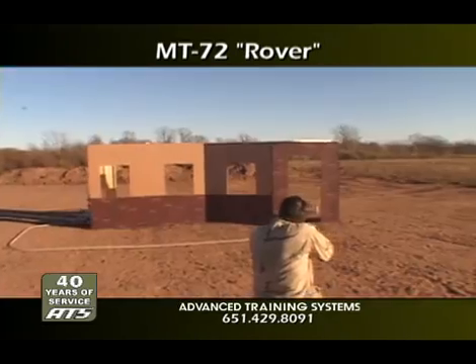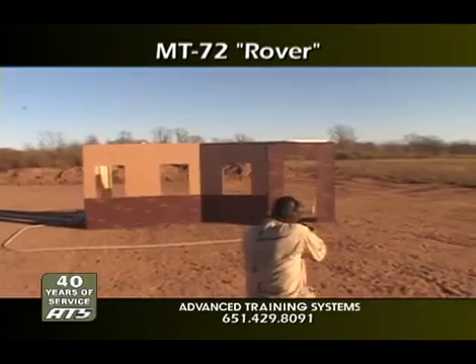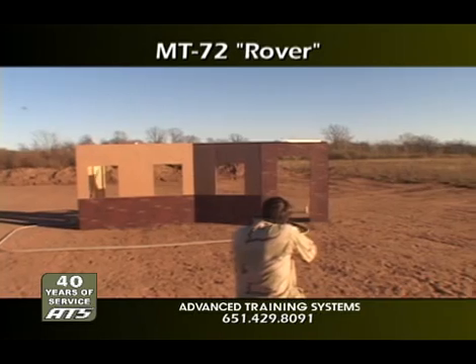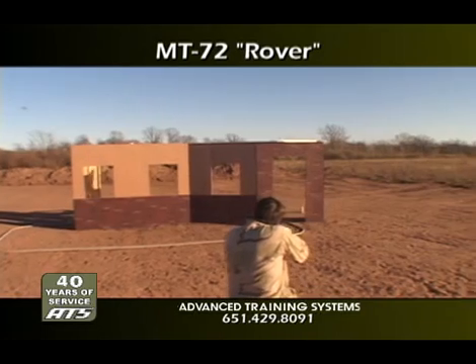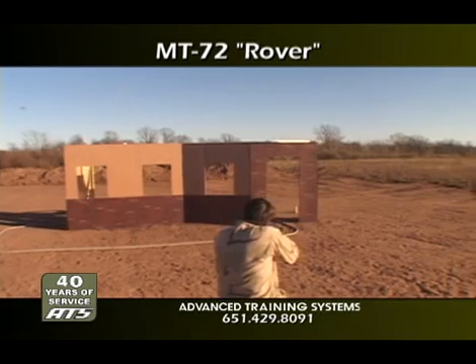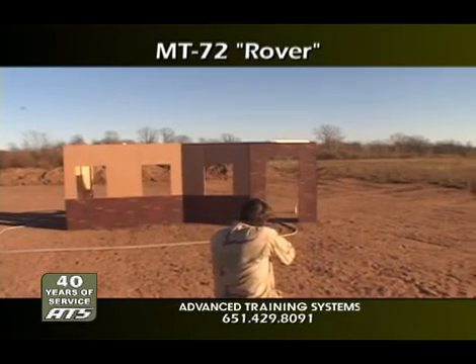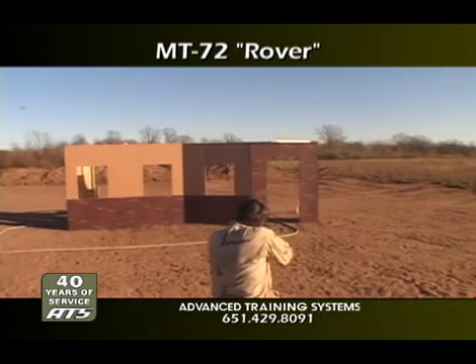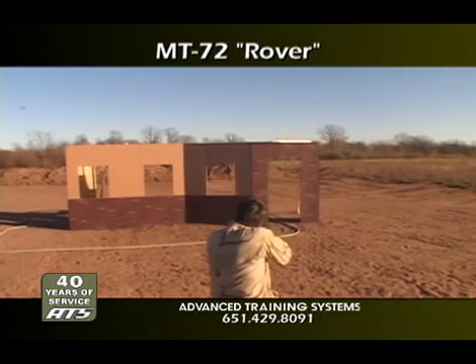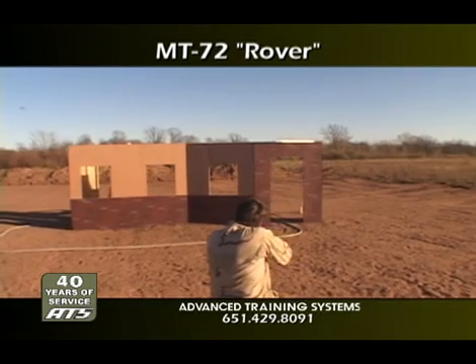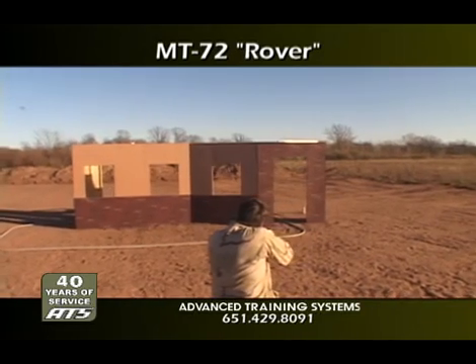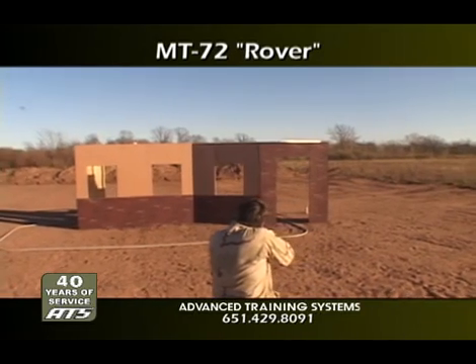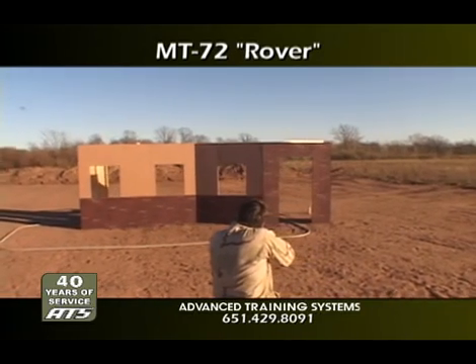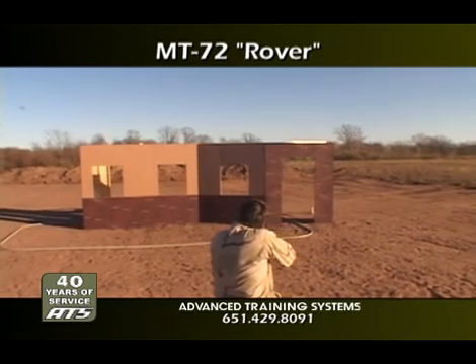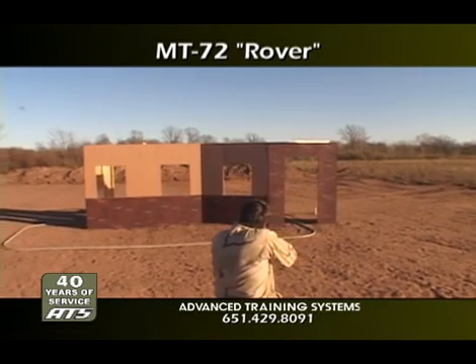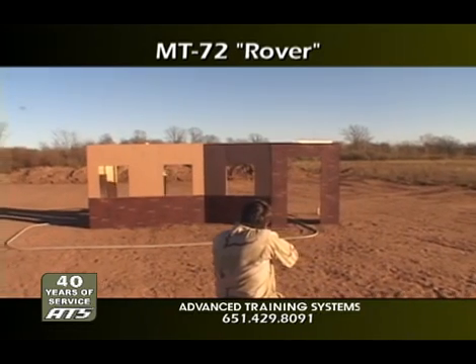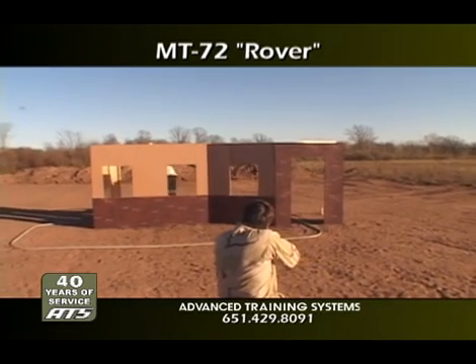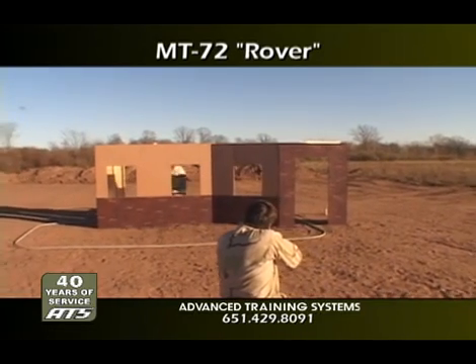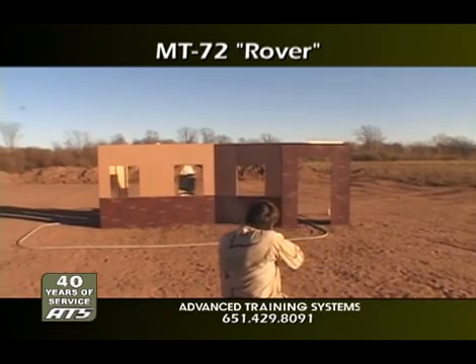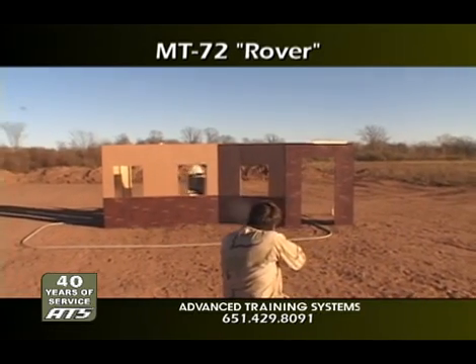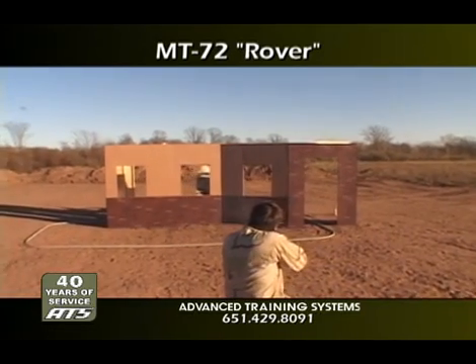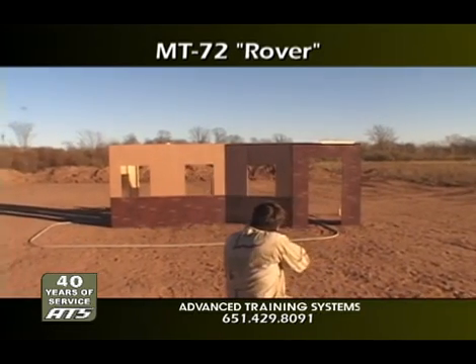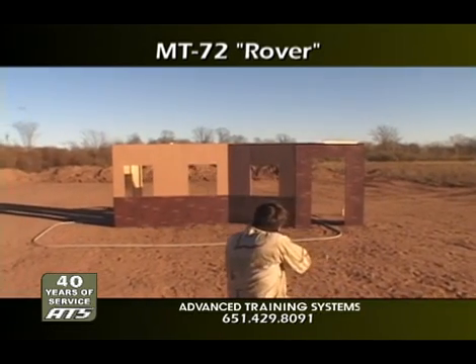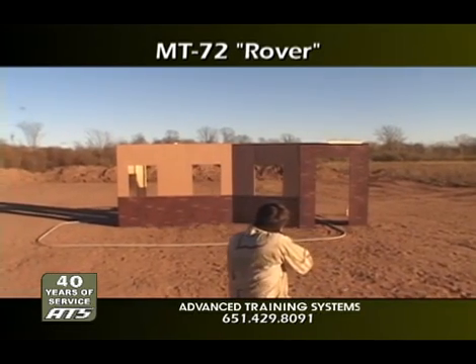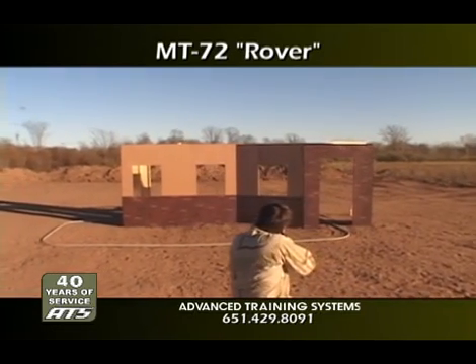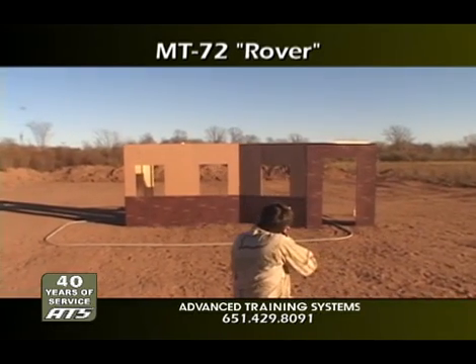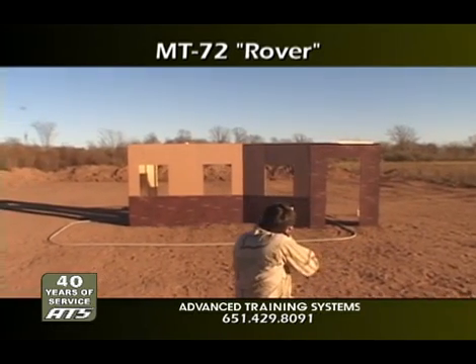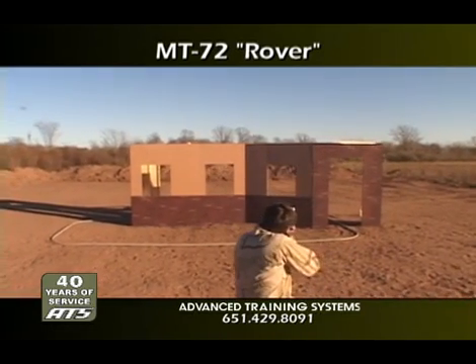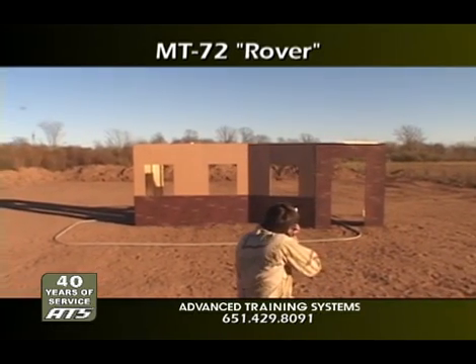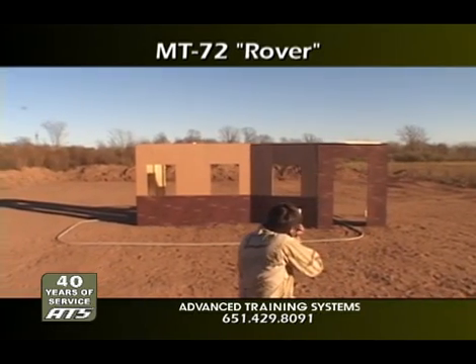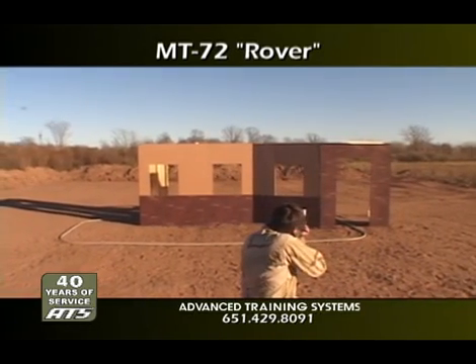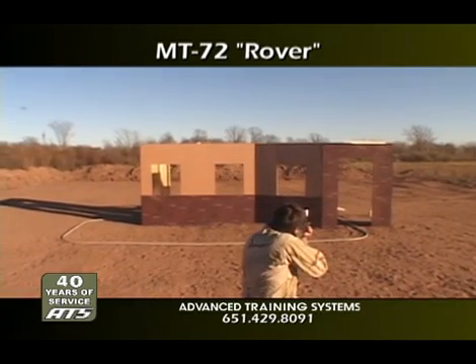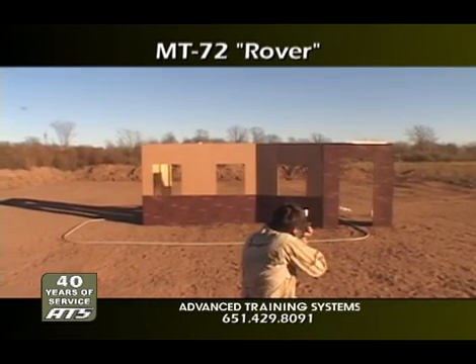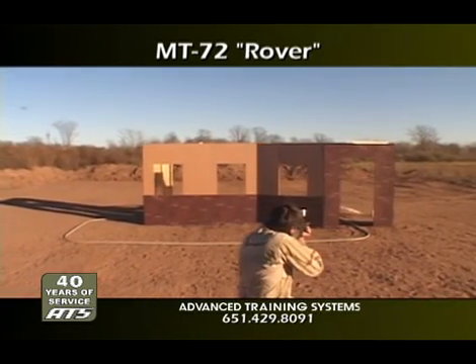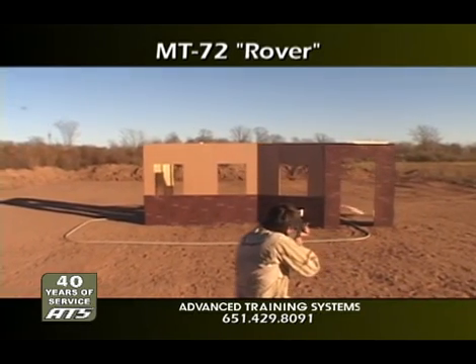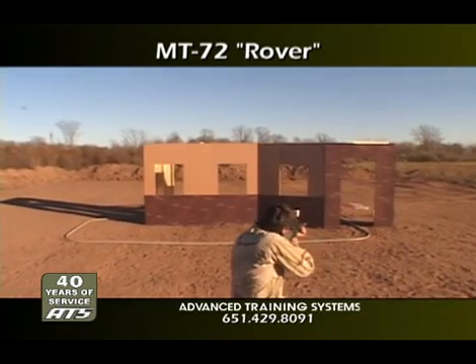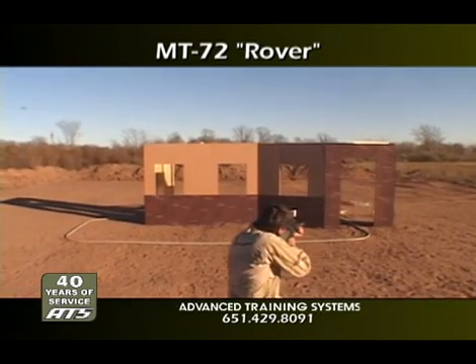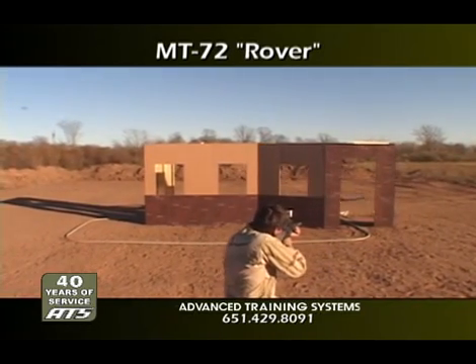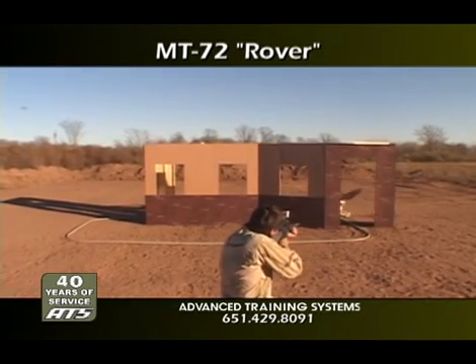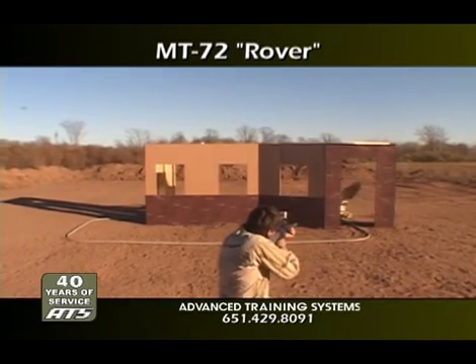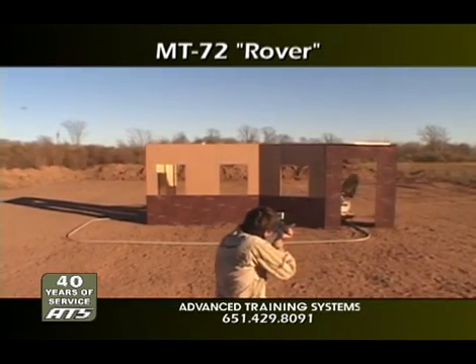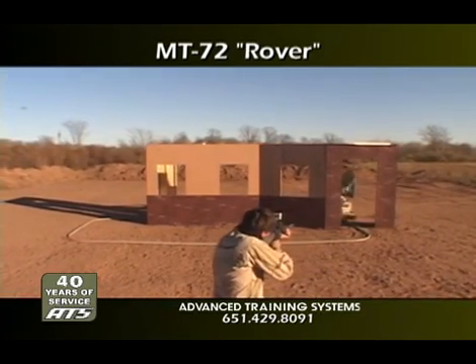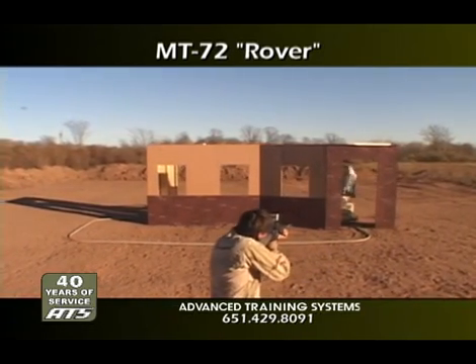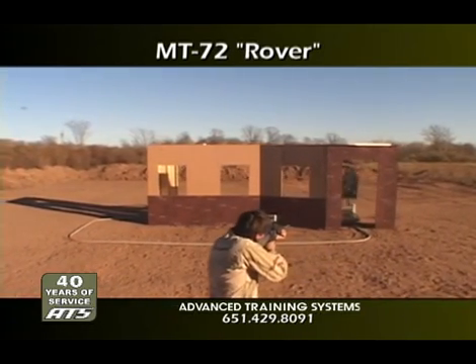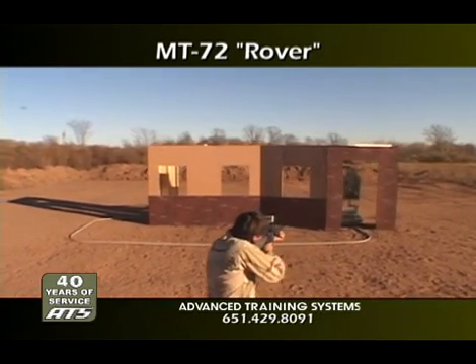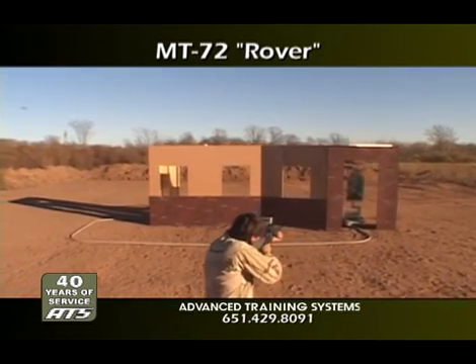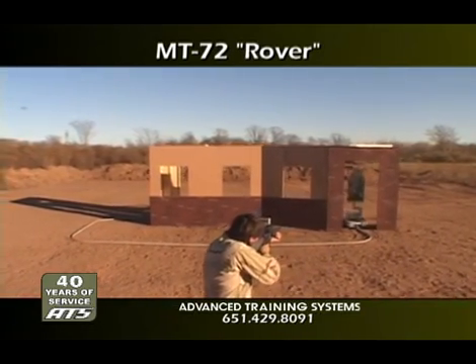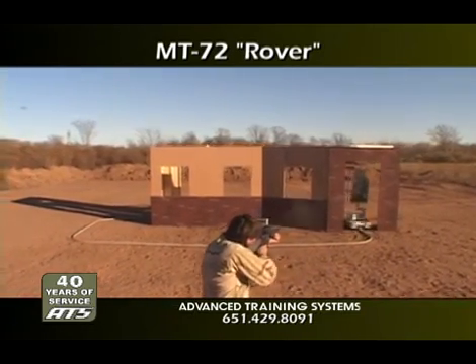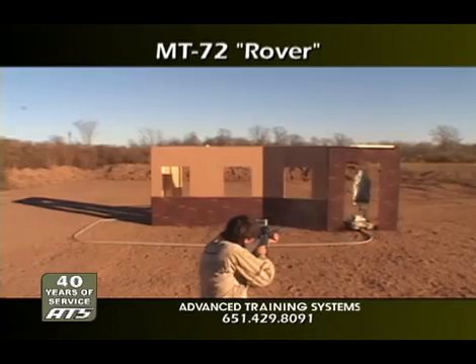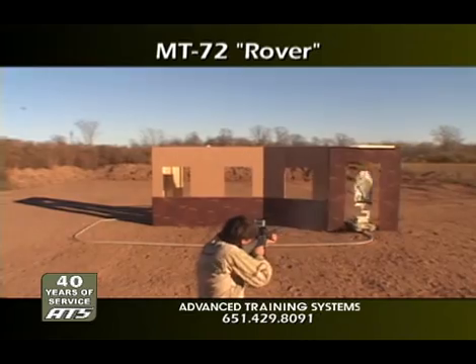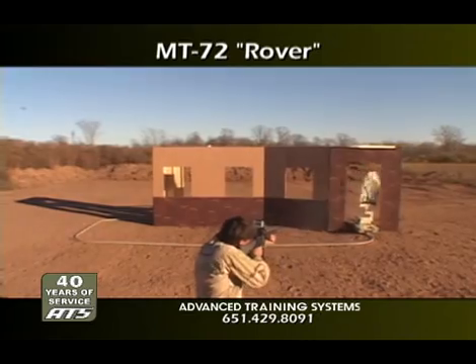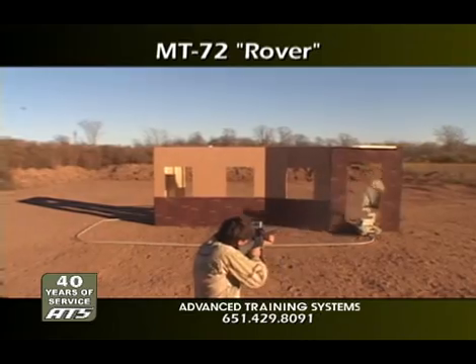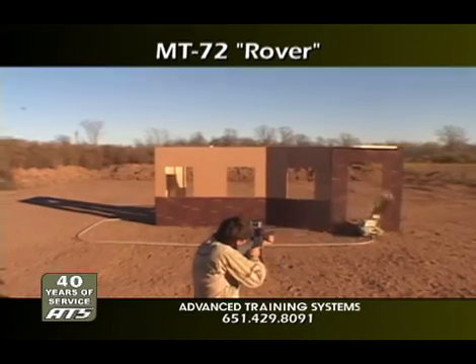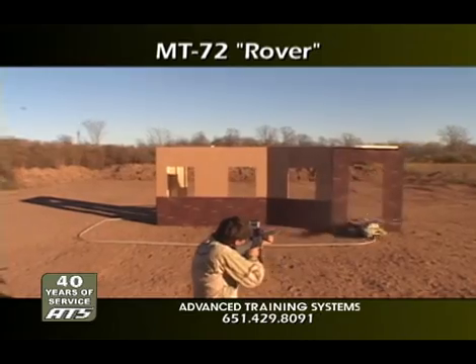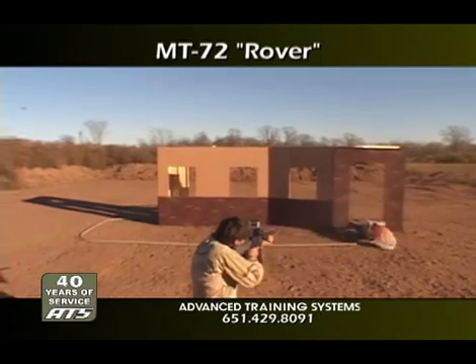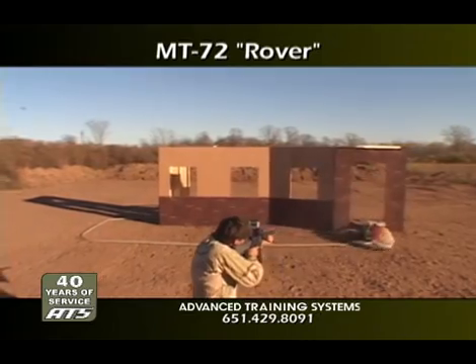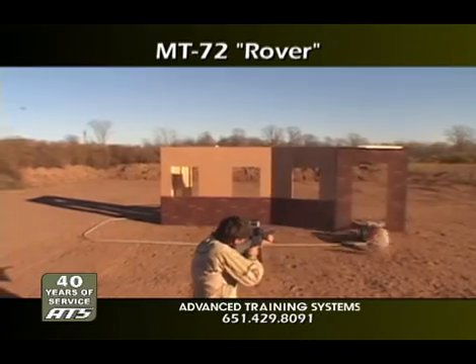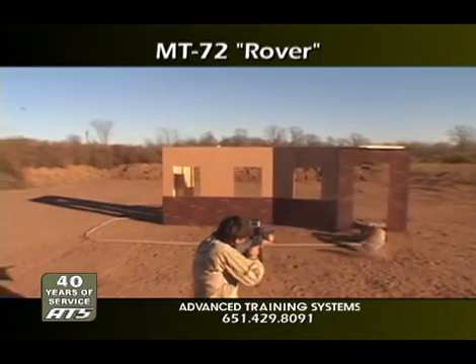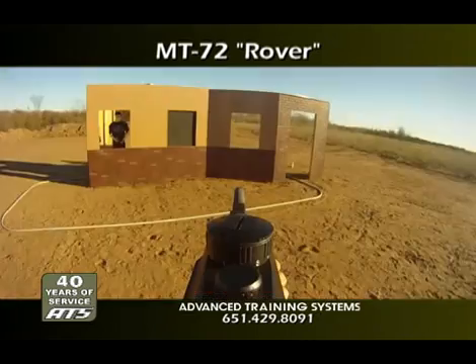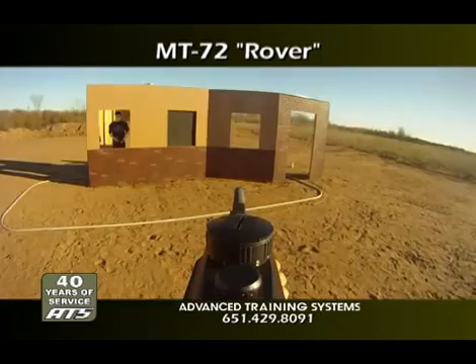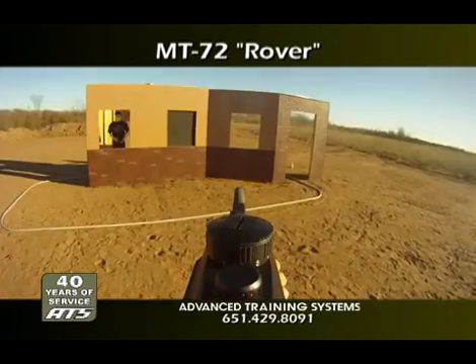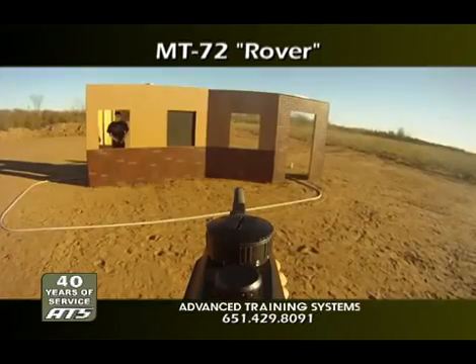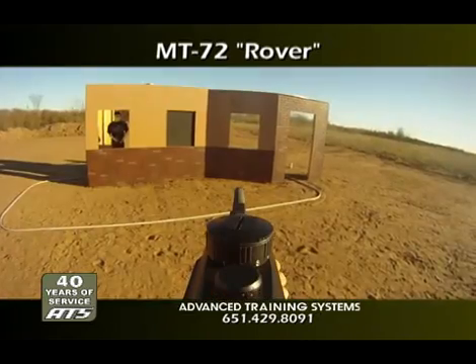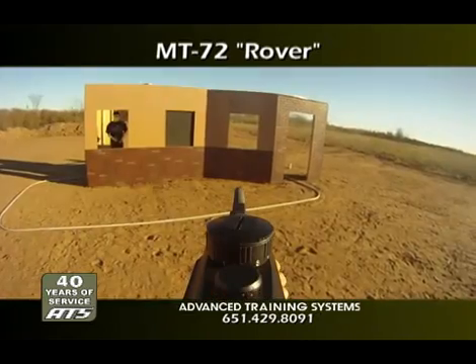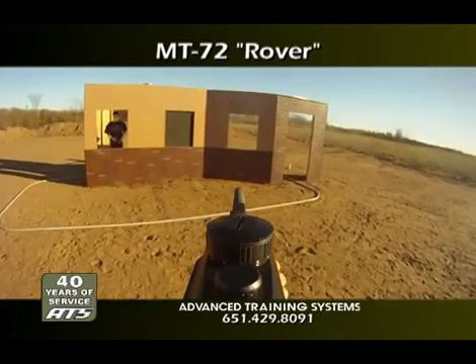The MT-72 Rover is a very versatile, remote-controlled platform that will add realism to static target systems and your training.